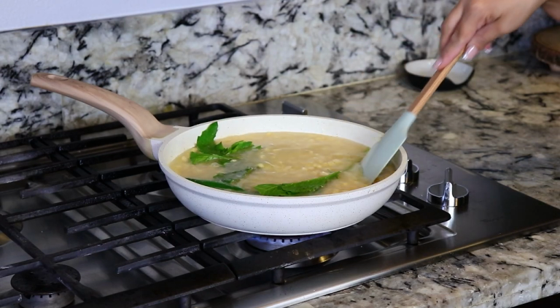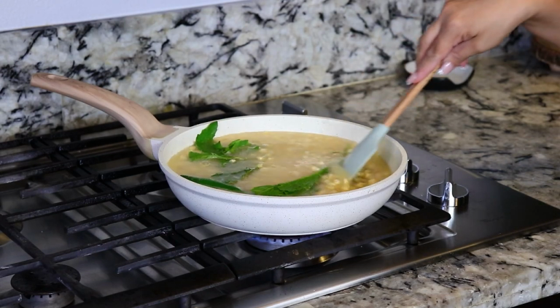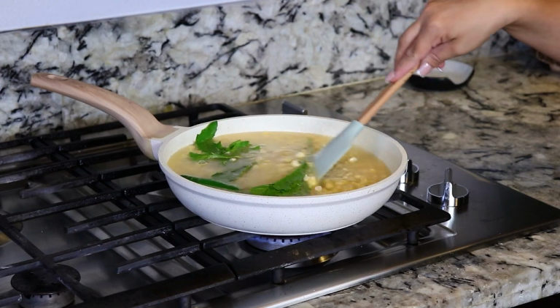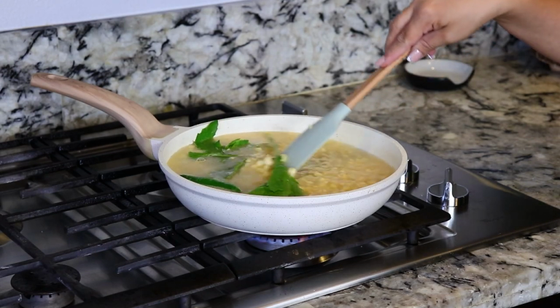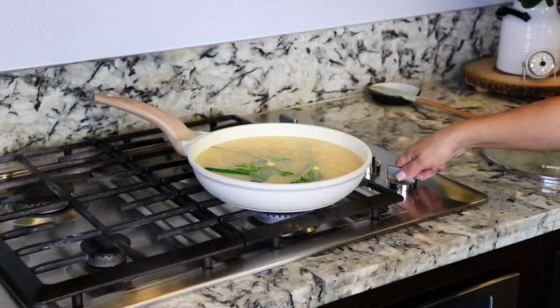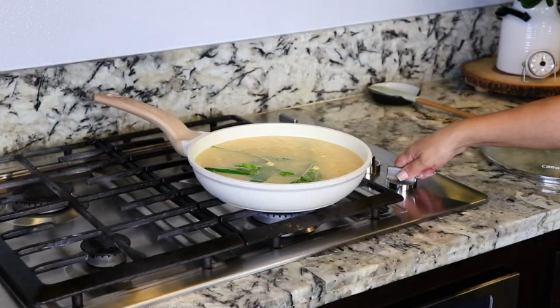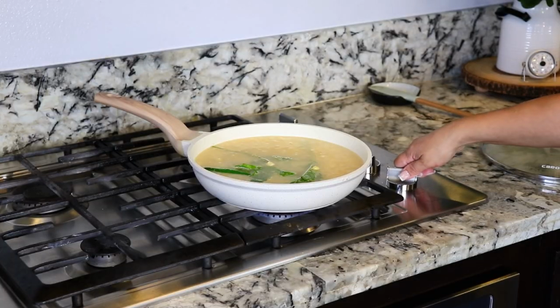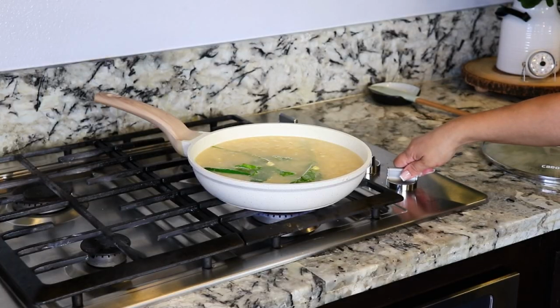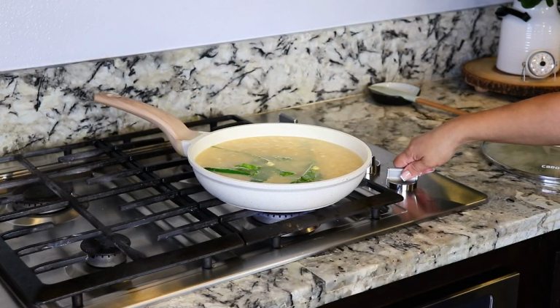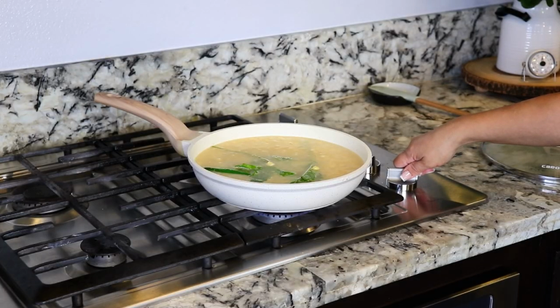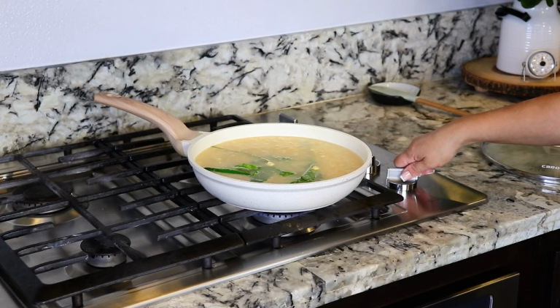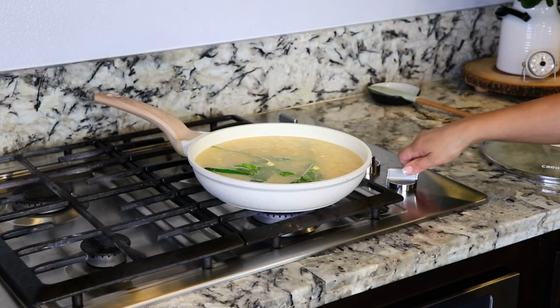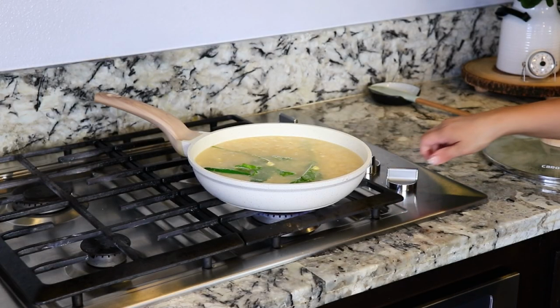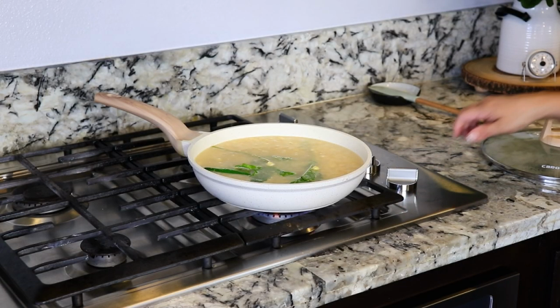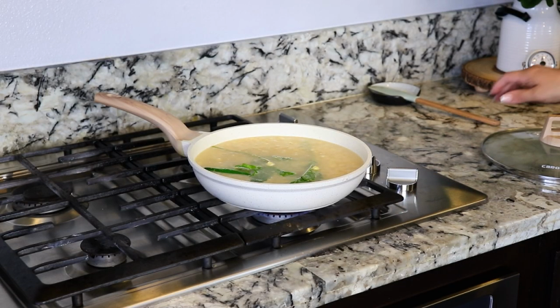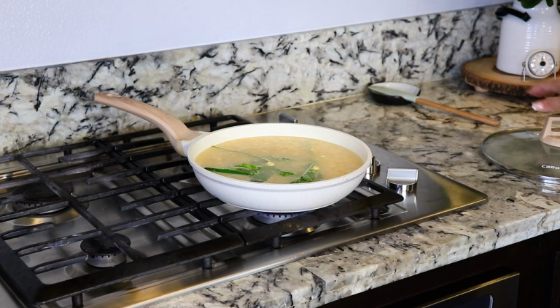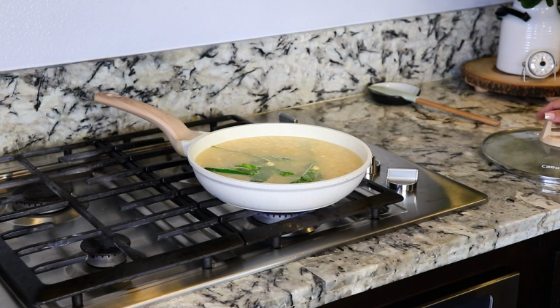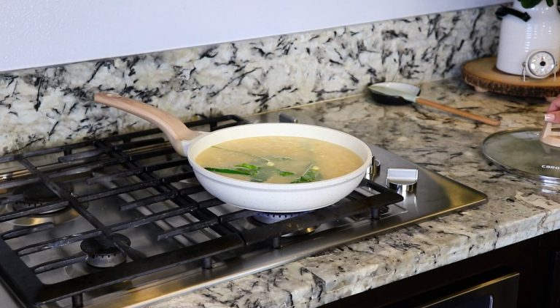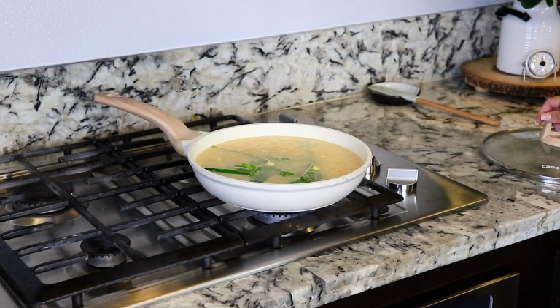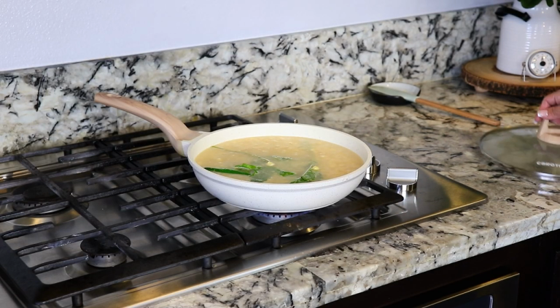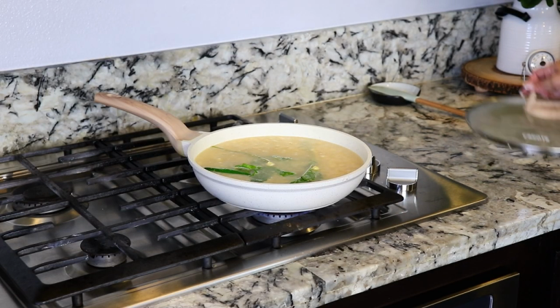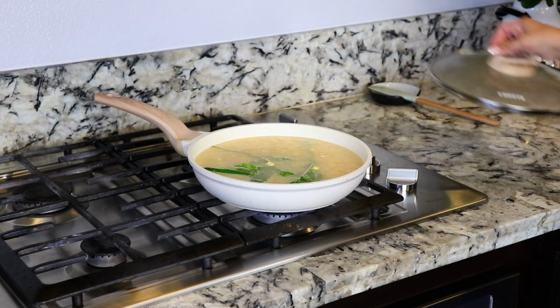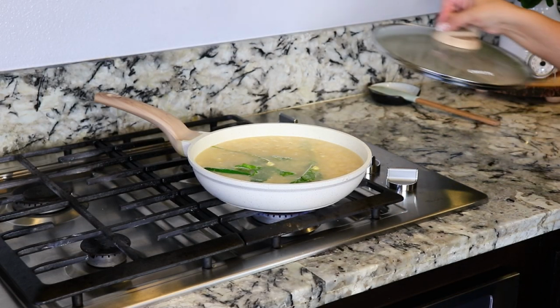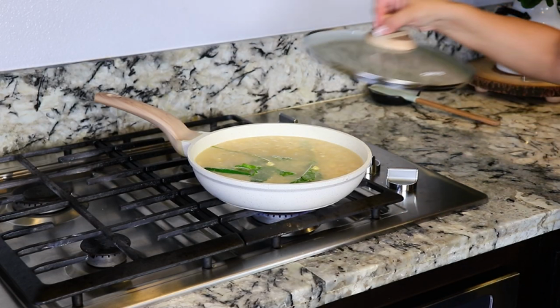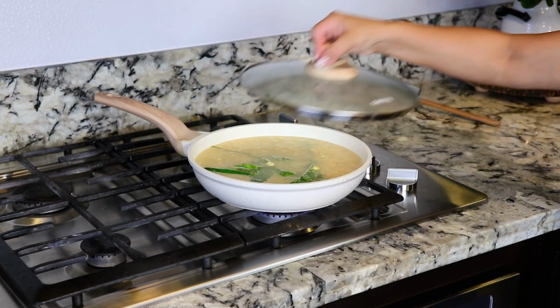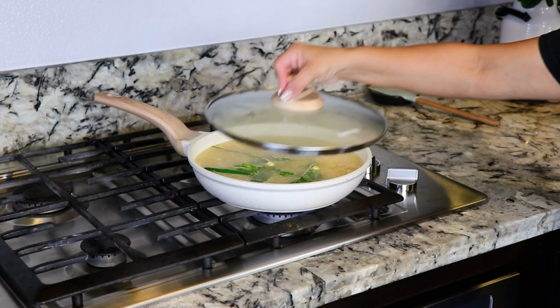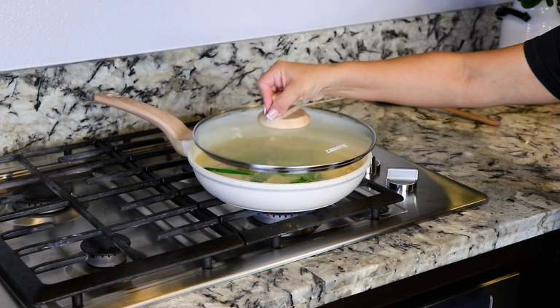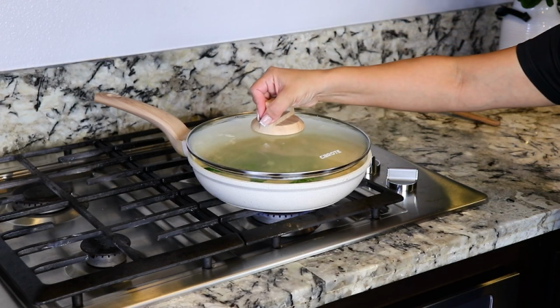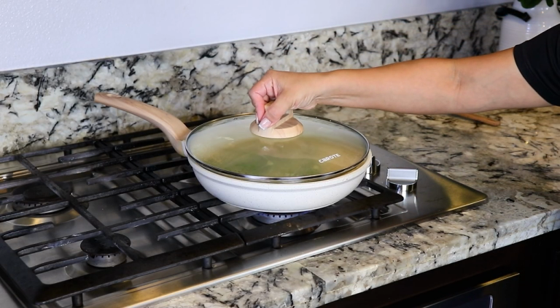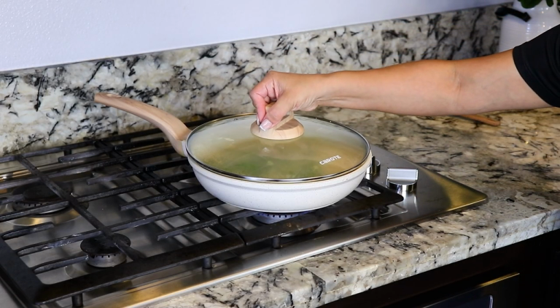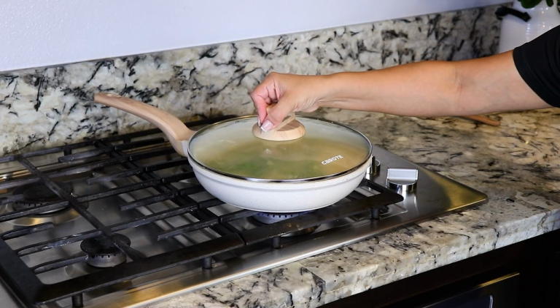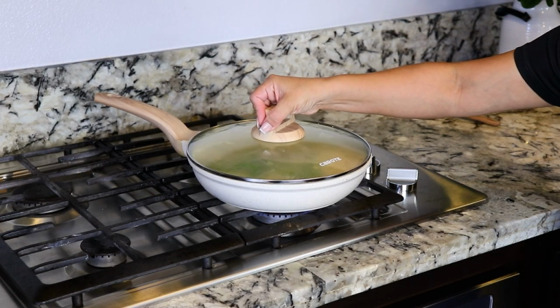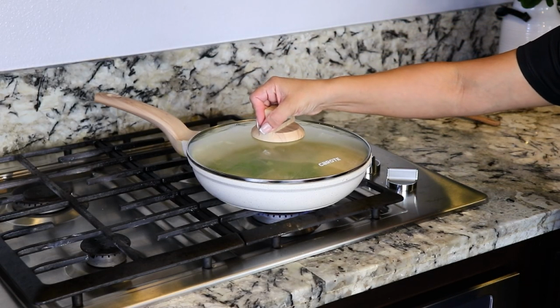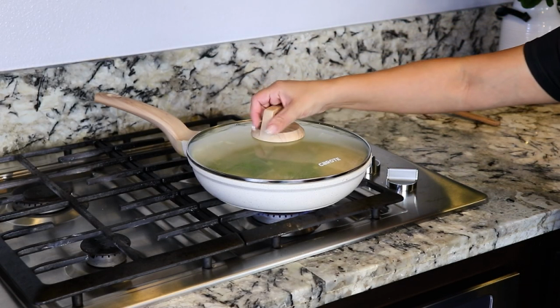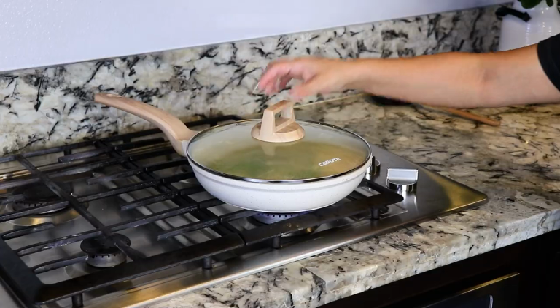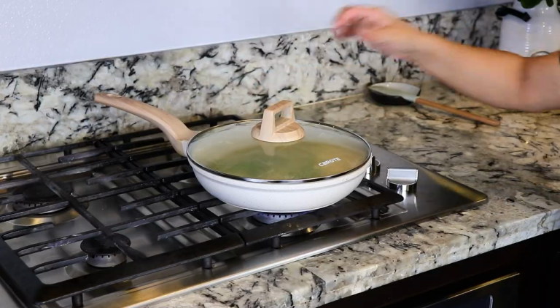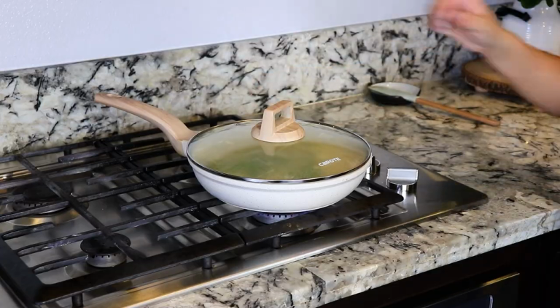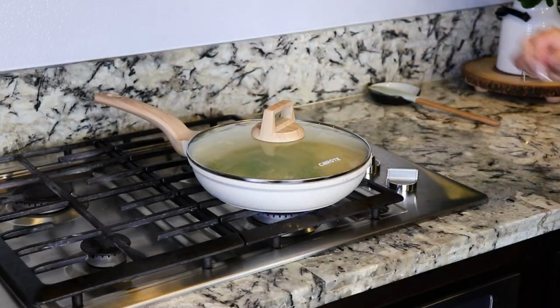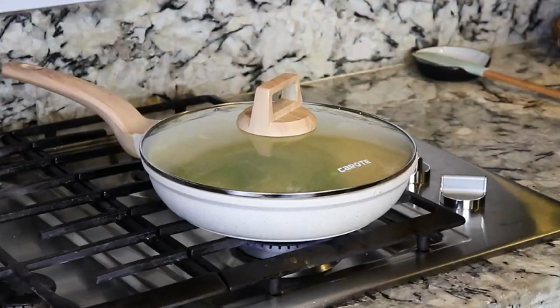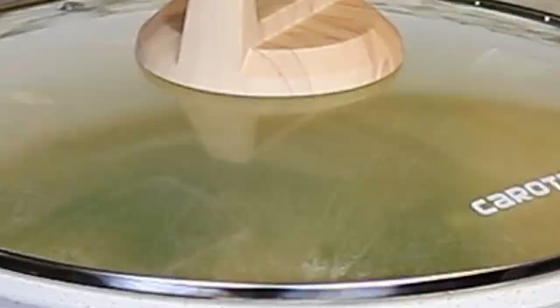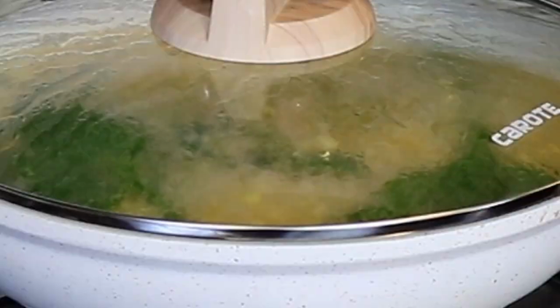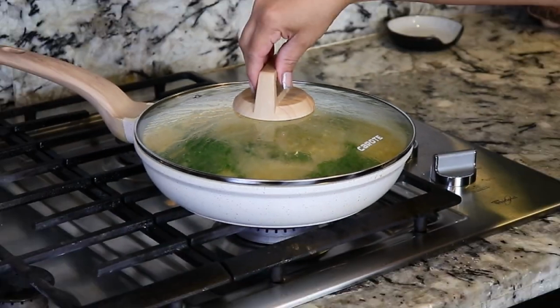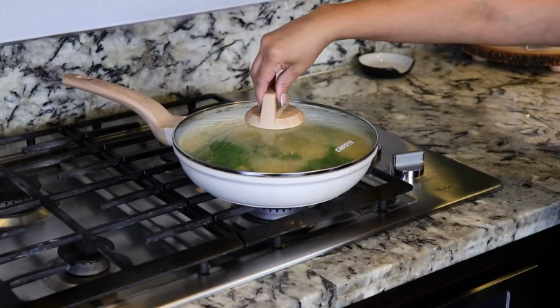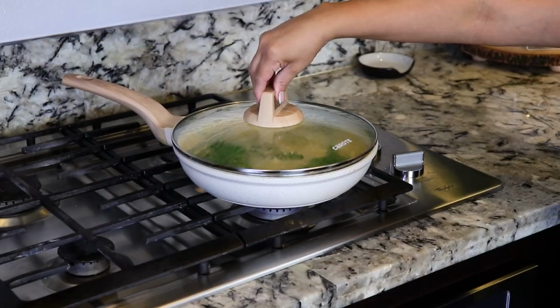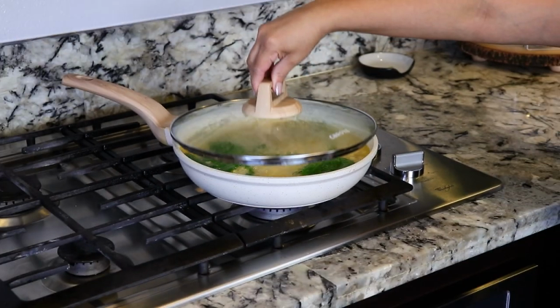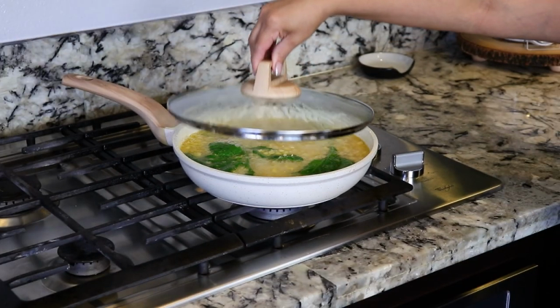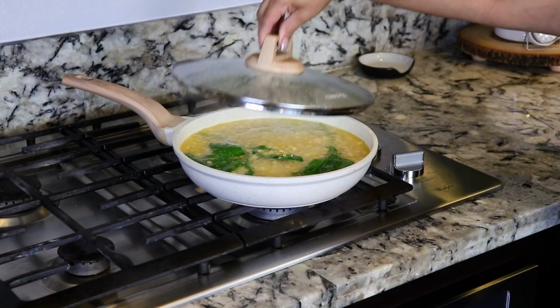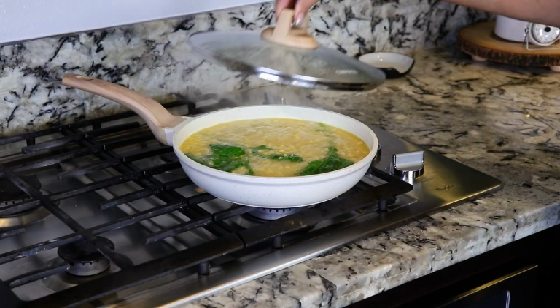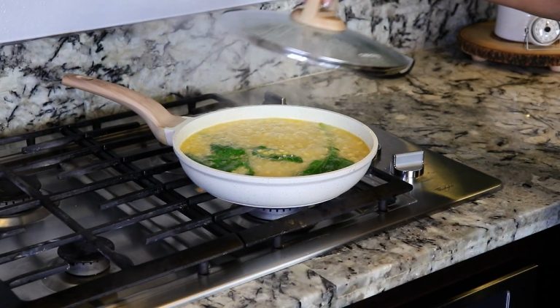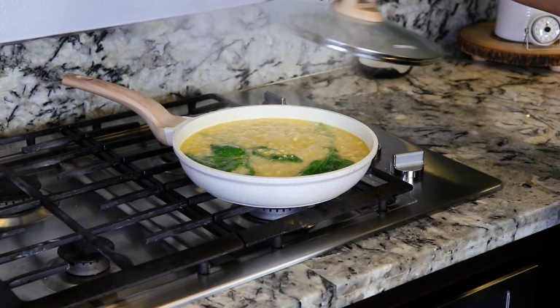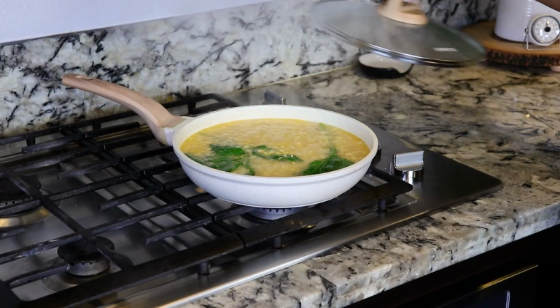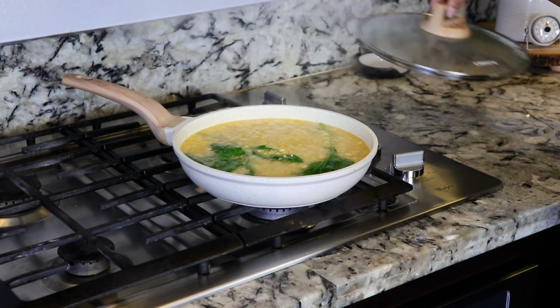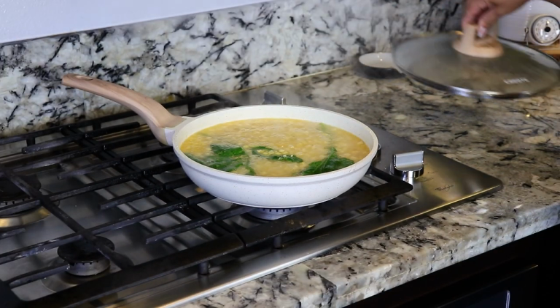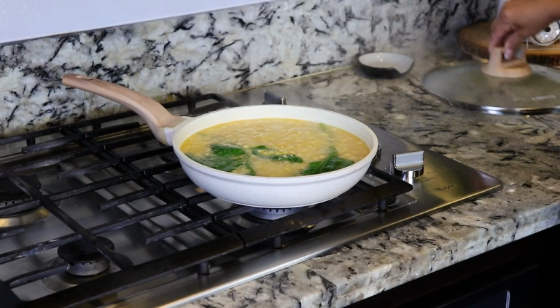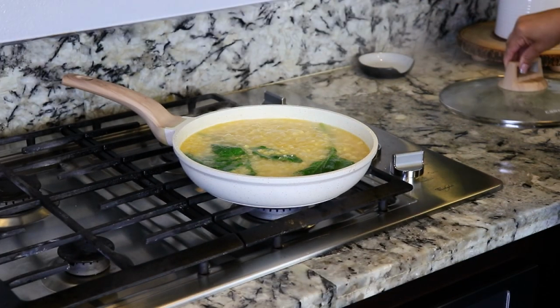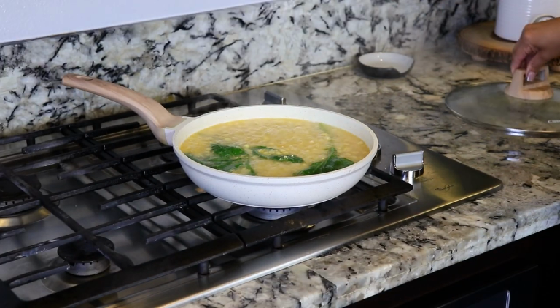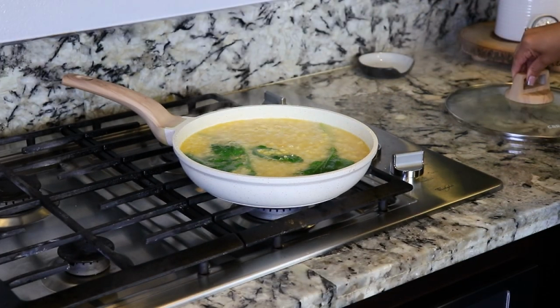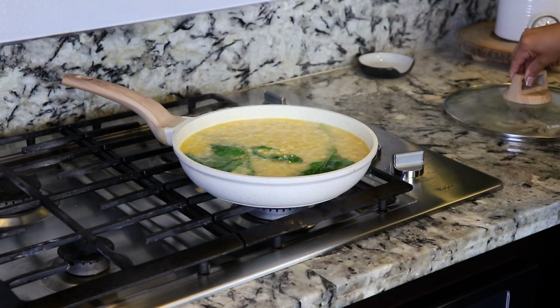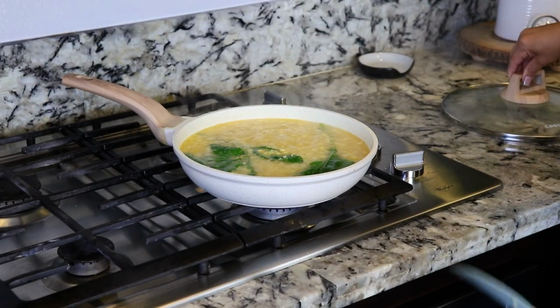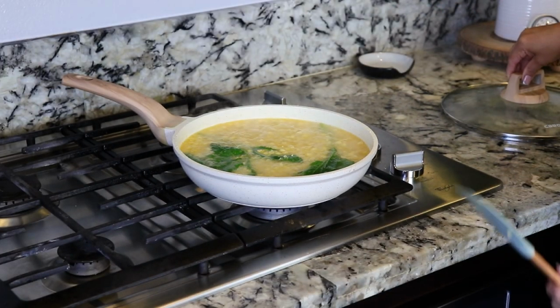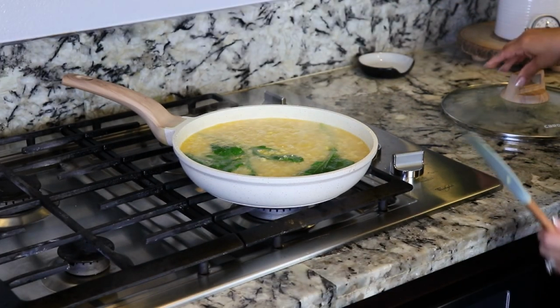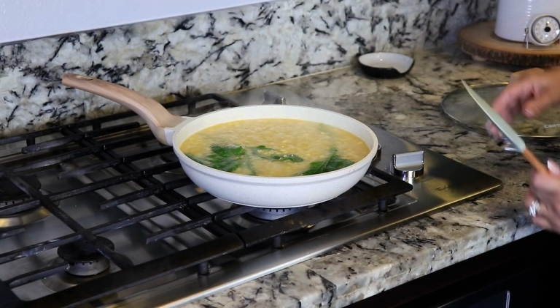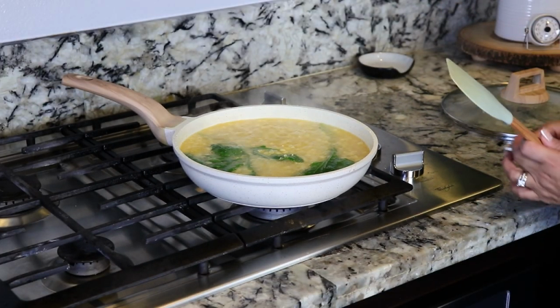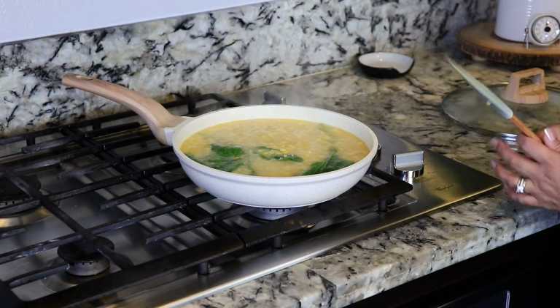We're gonna lower the heat, cover it up, and cook it for about 20 minutes.